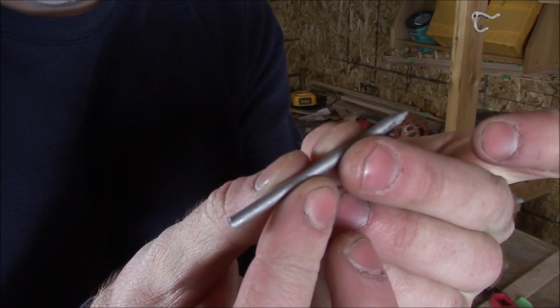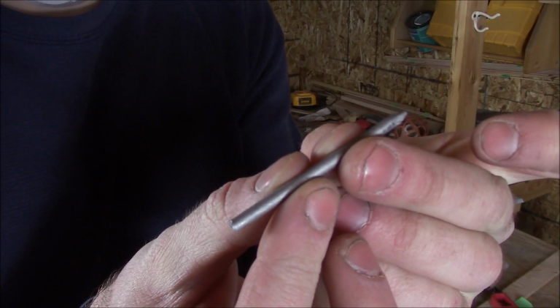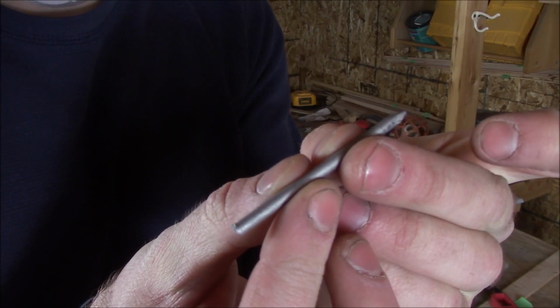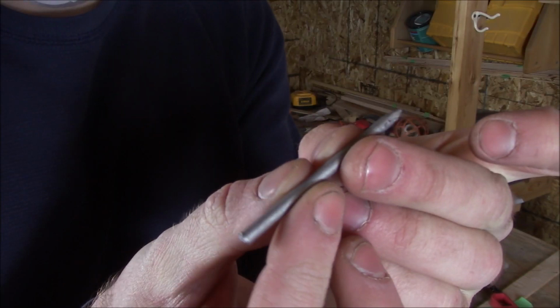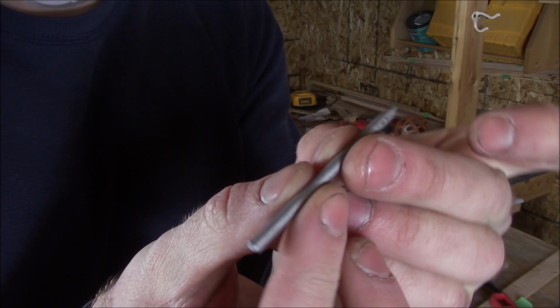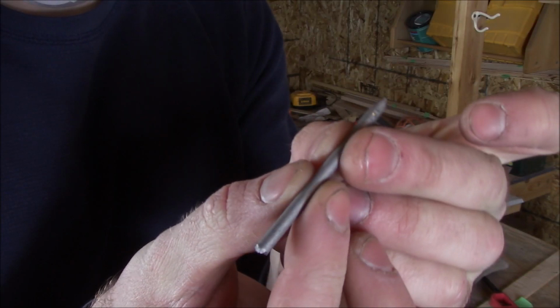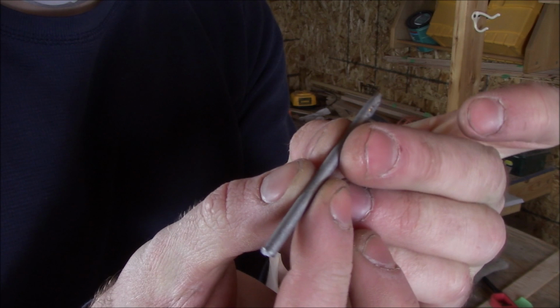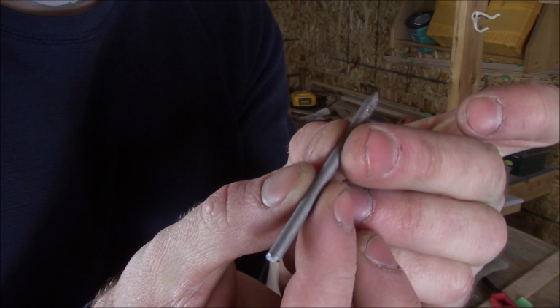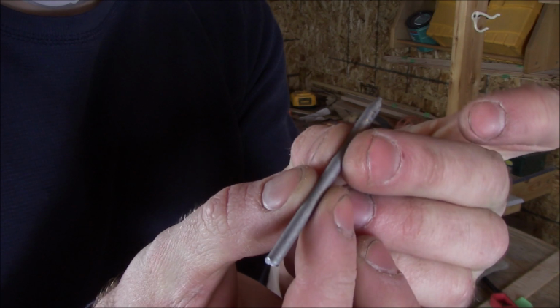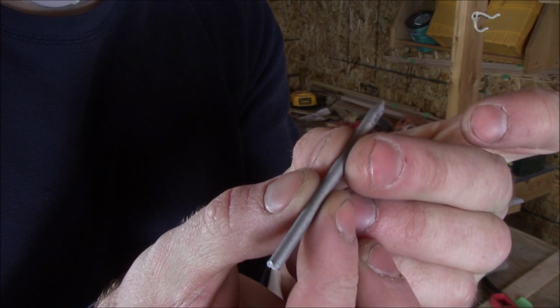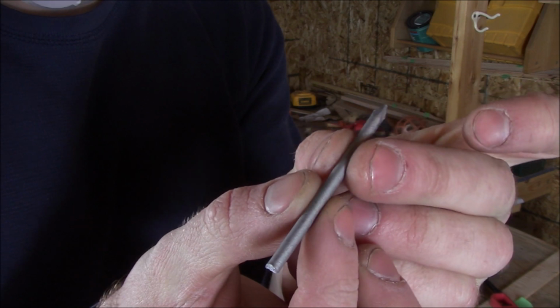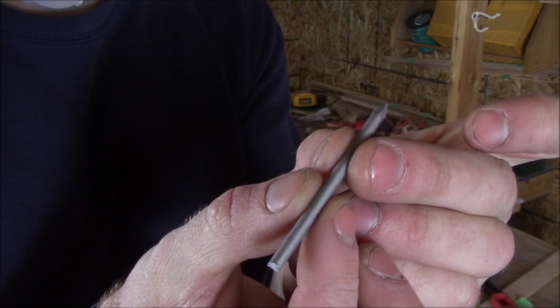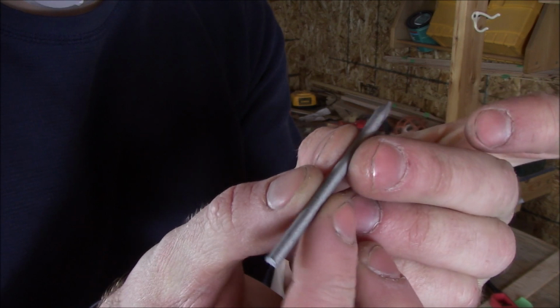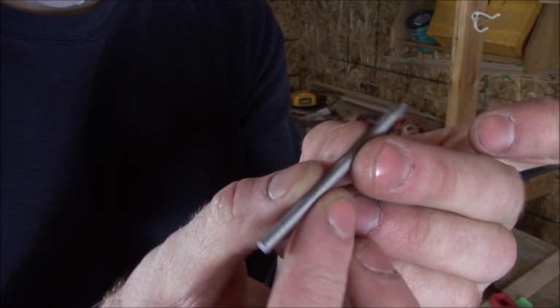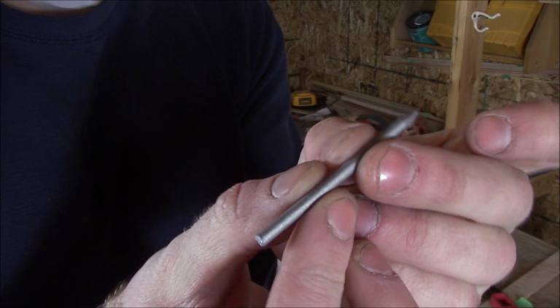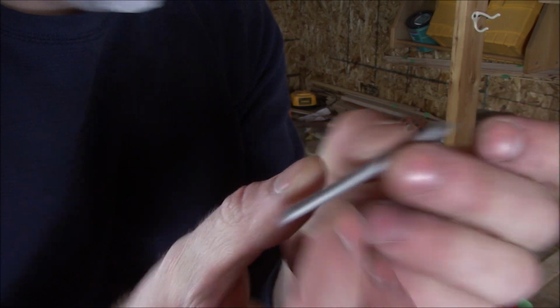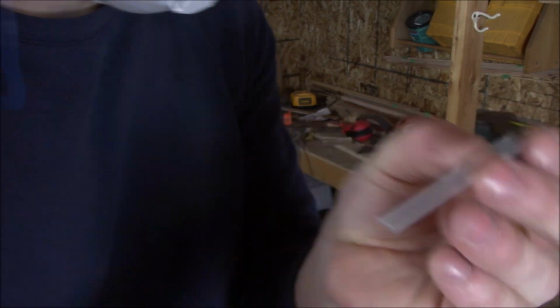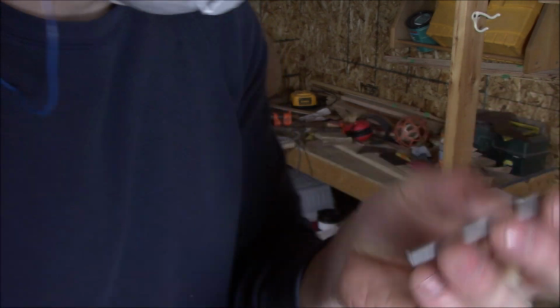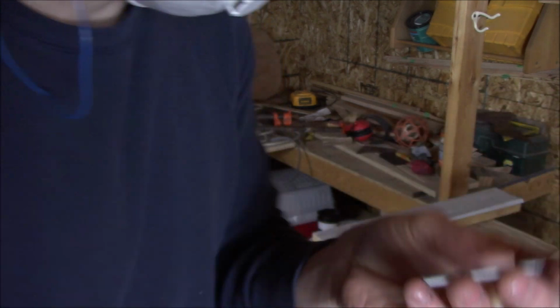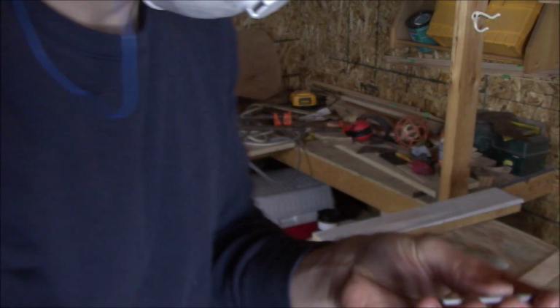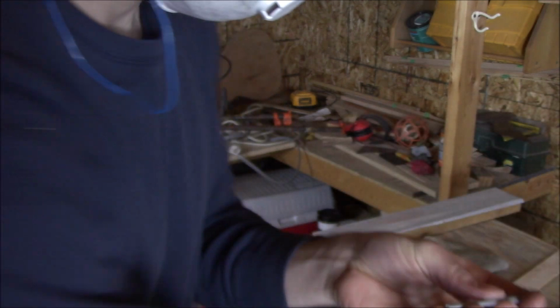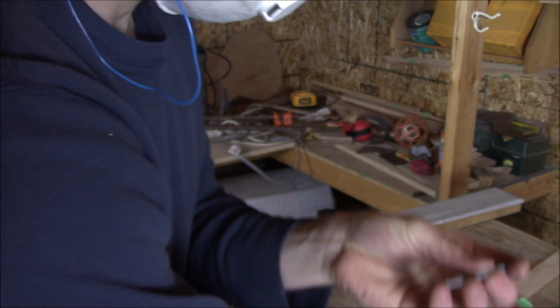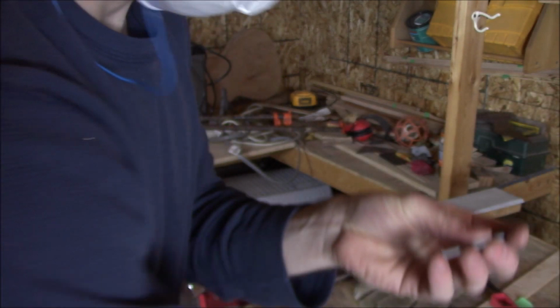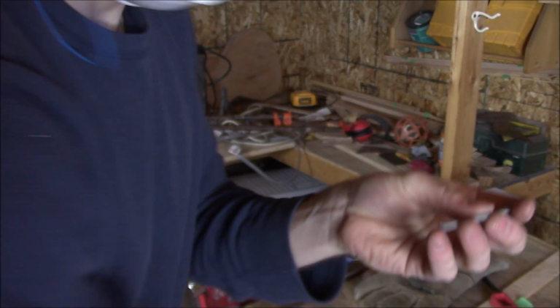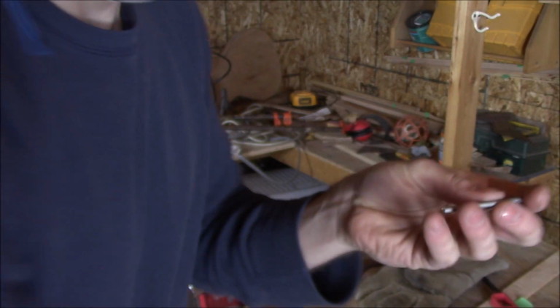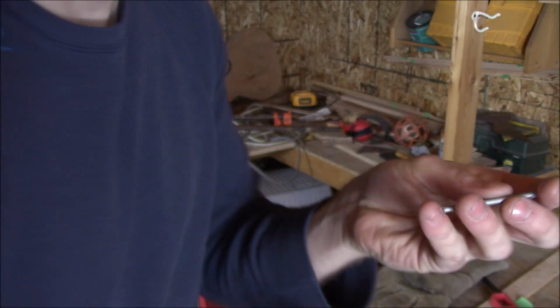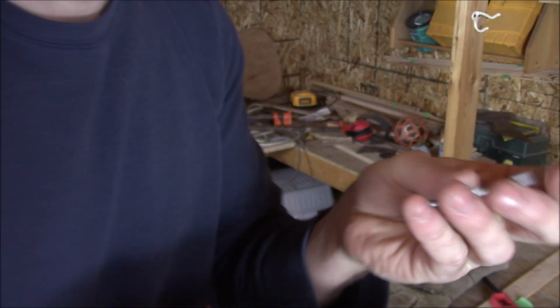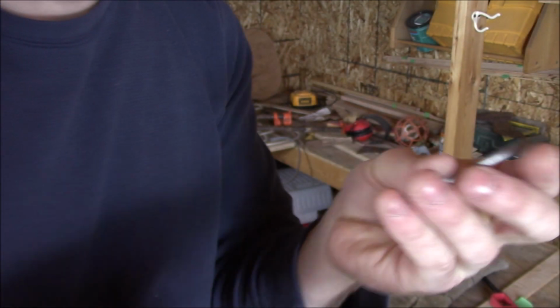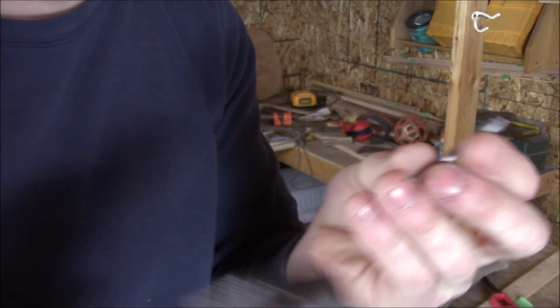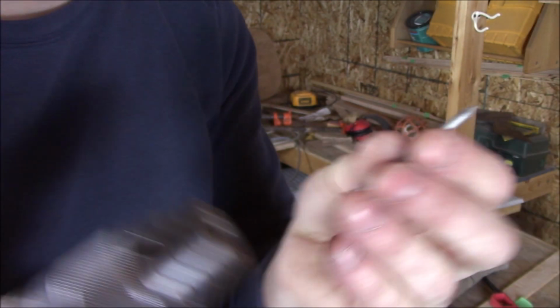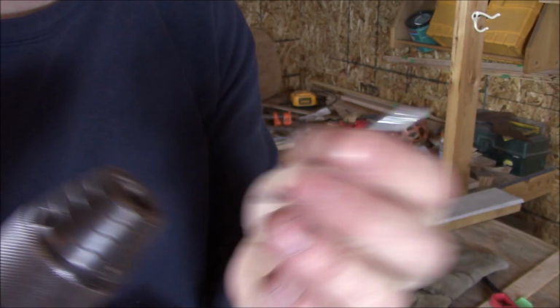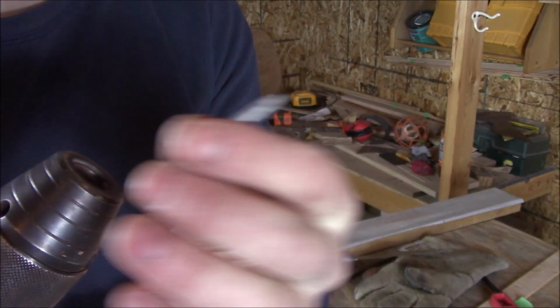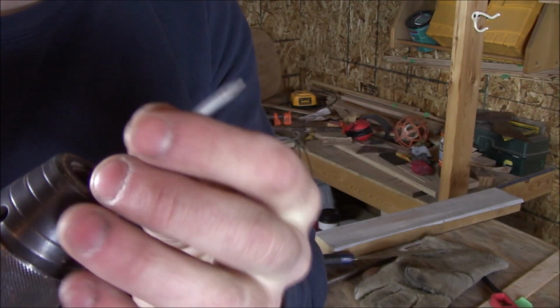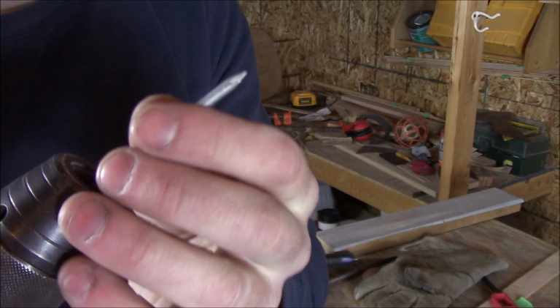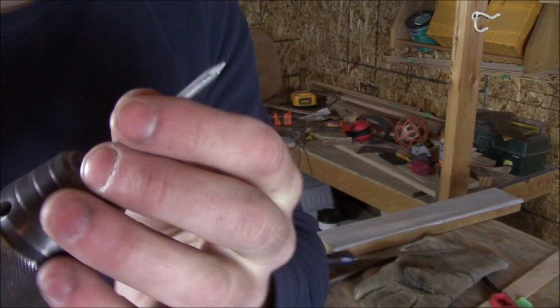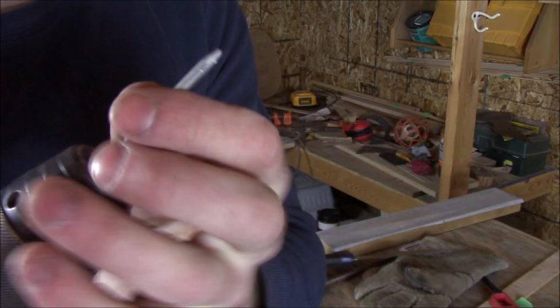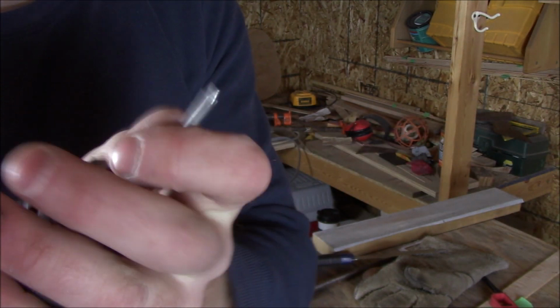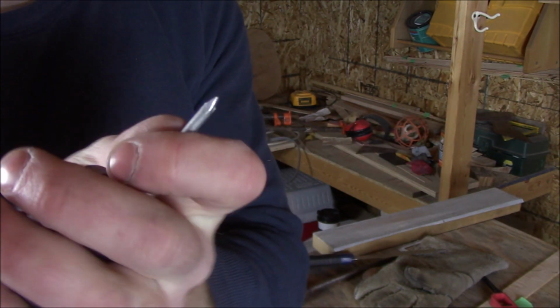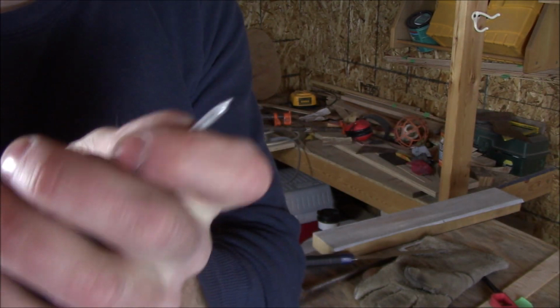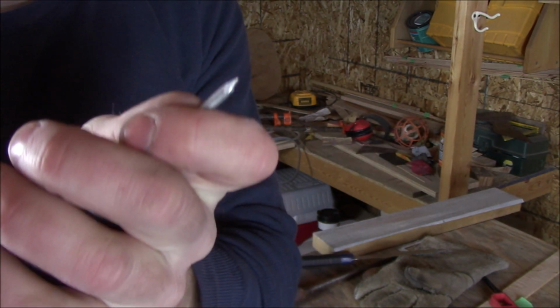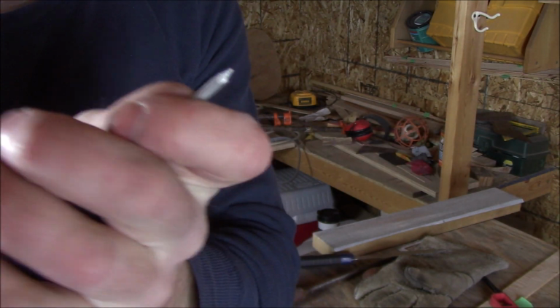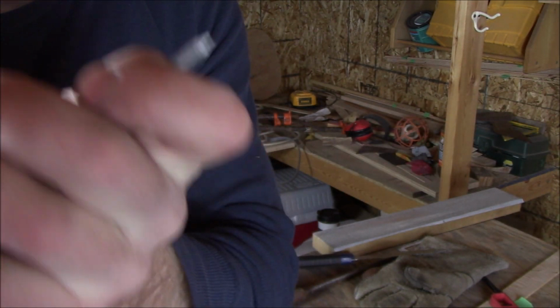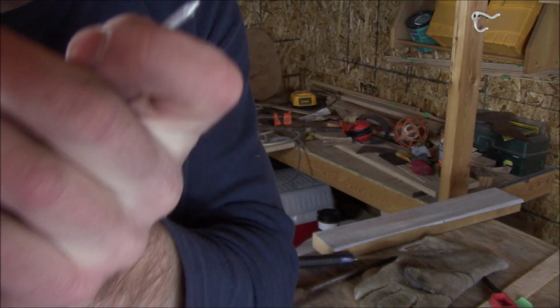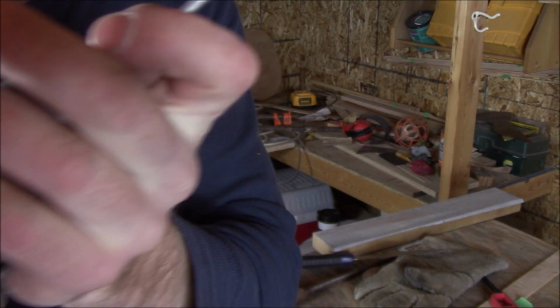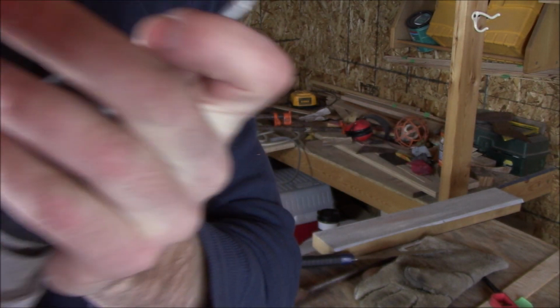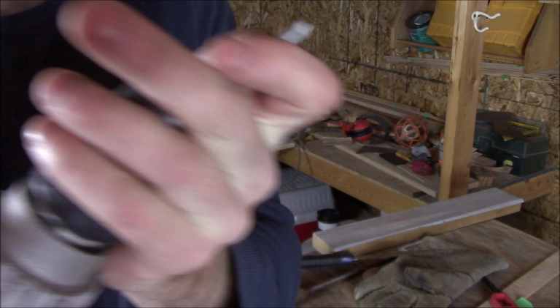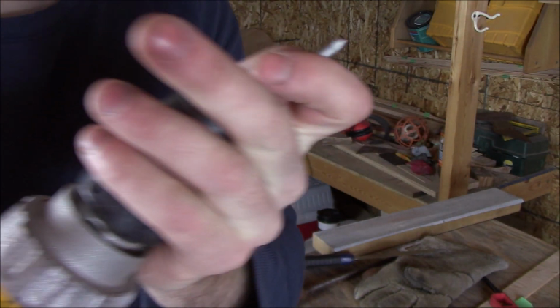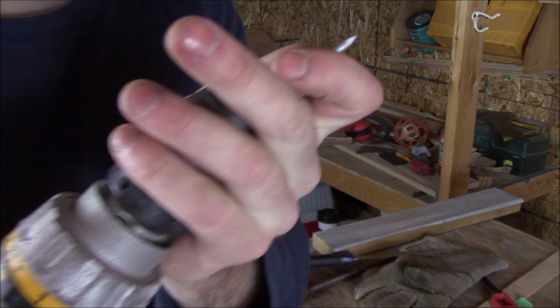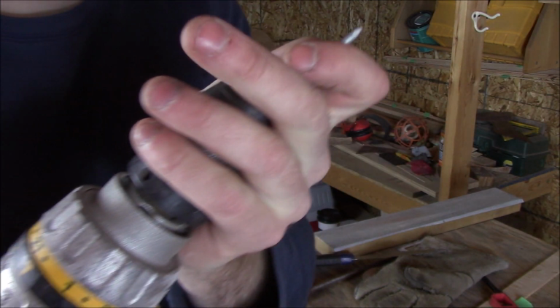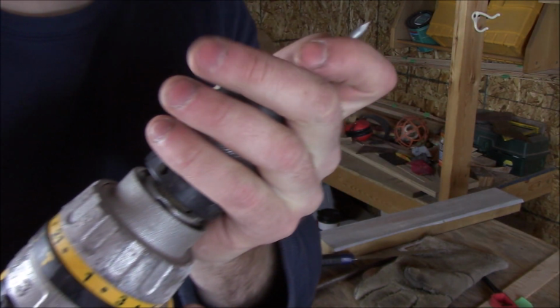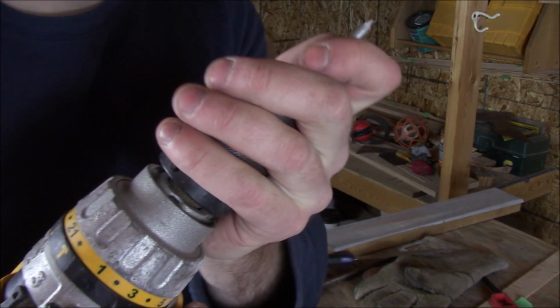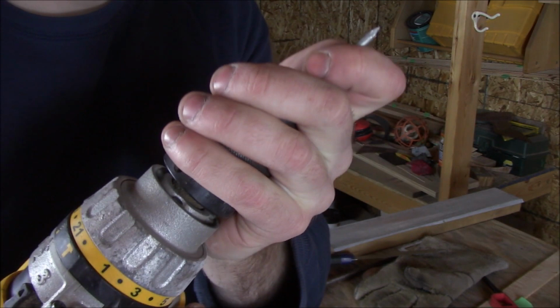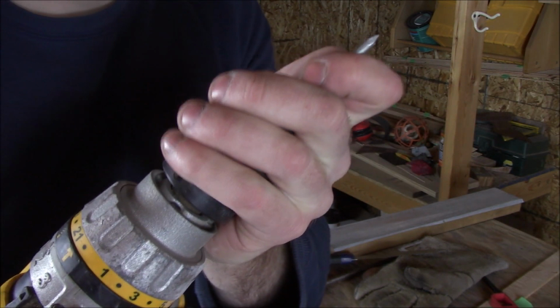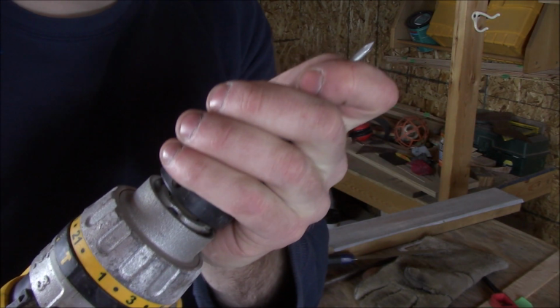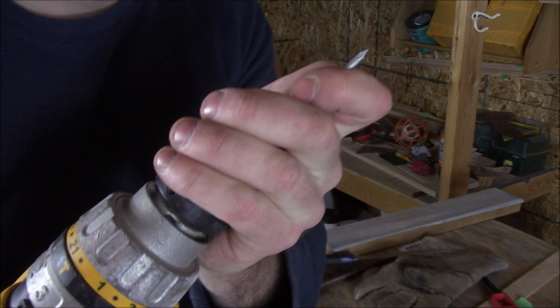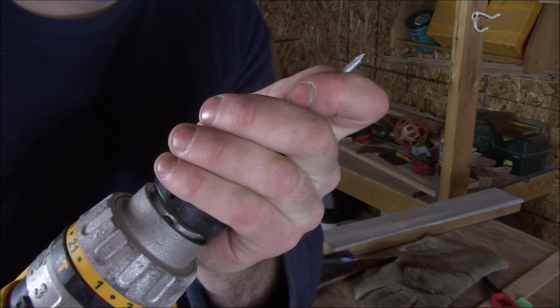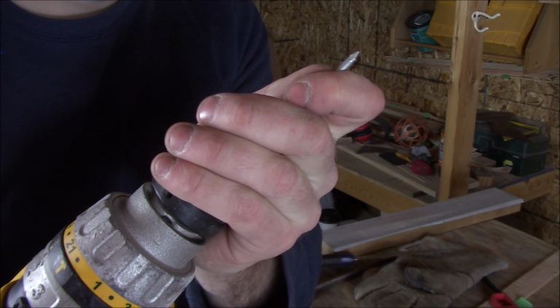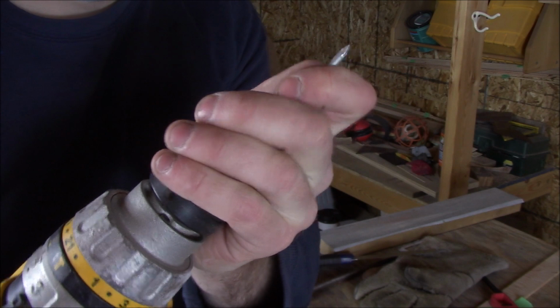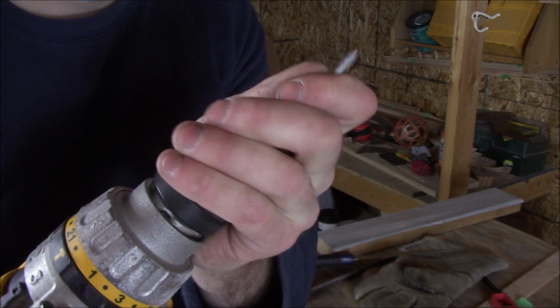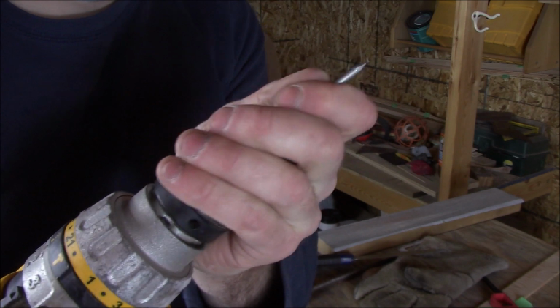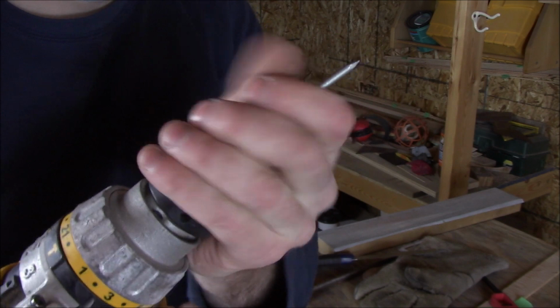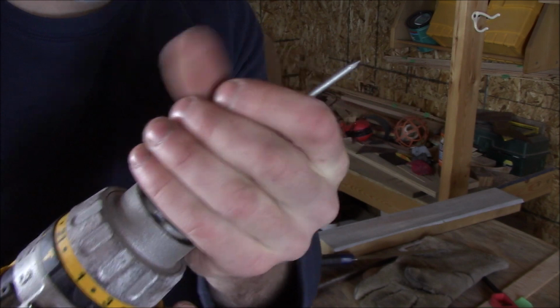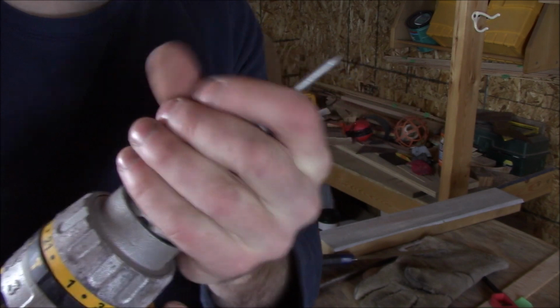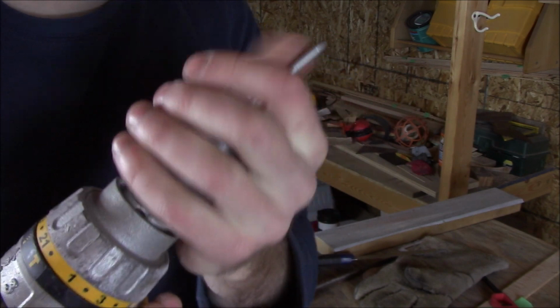Here's a great trick: if you use nails for pins, cut the end off the nail and use it as your drill bit. You will get exact holes to the size of your pin.